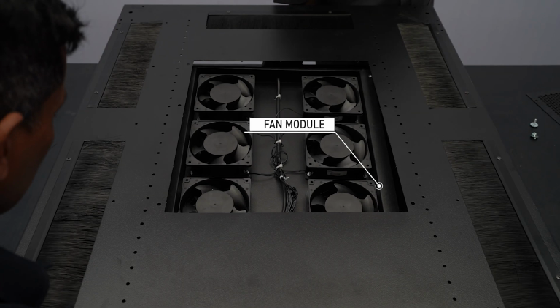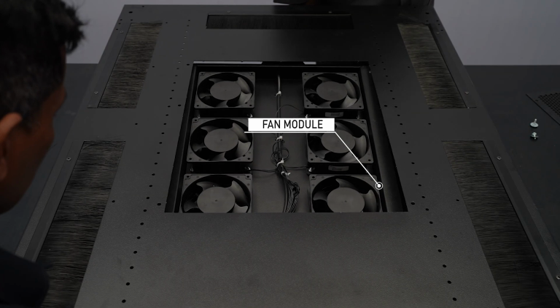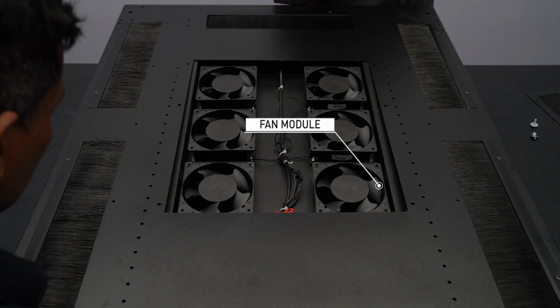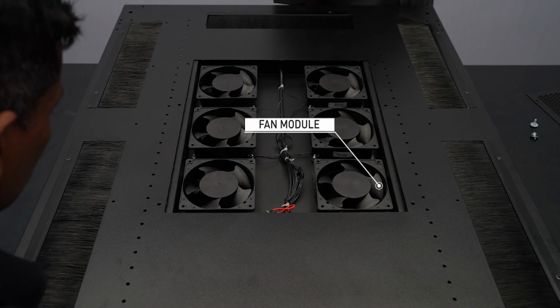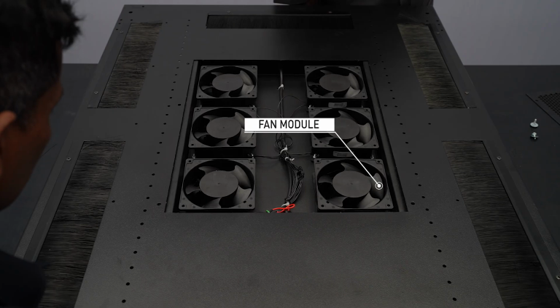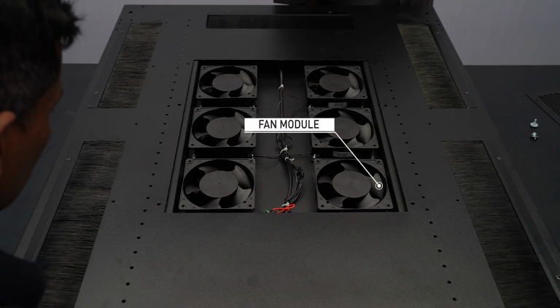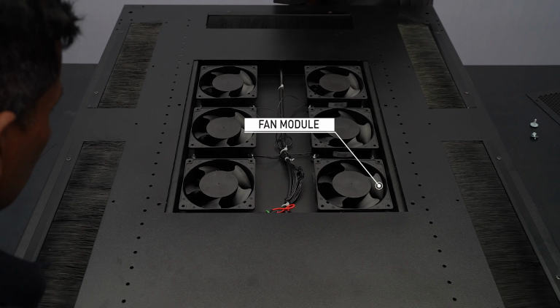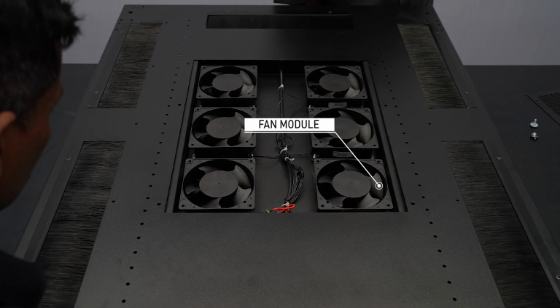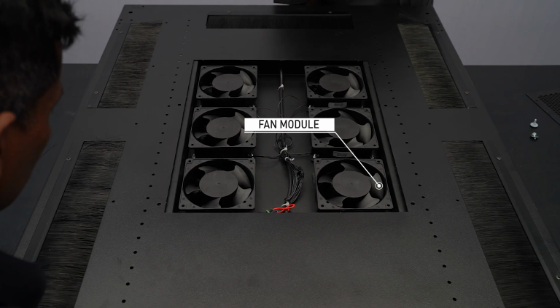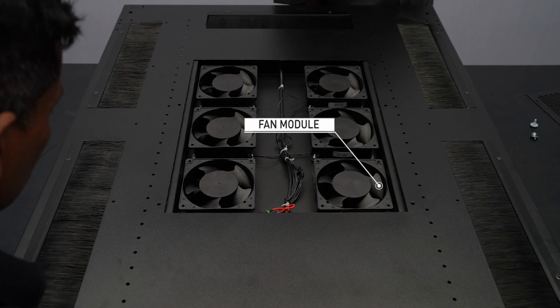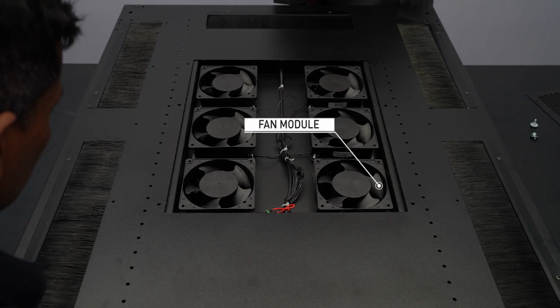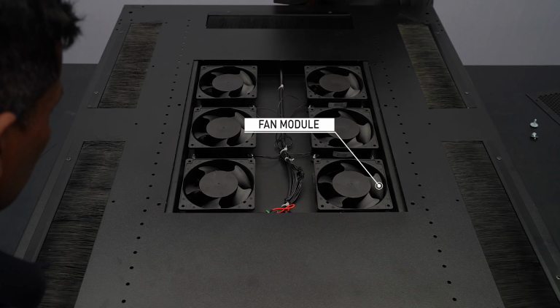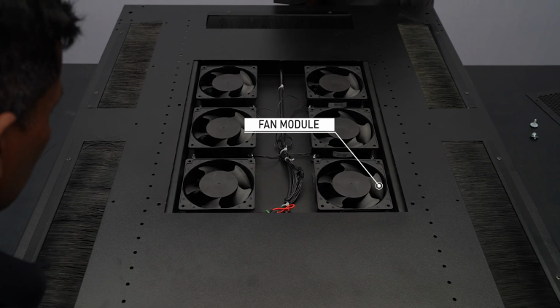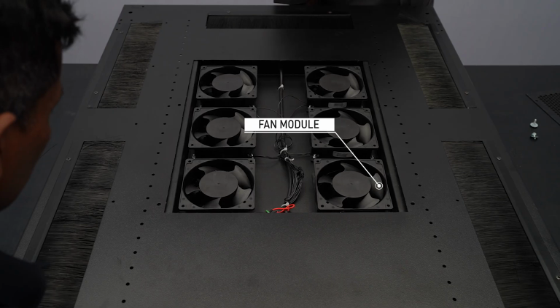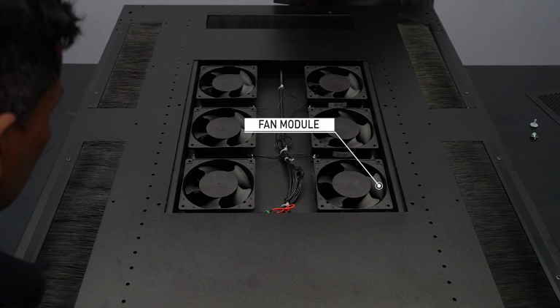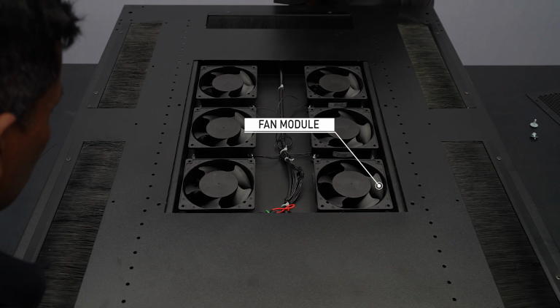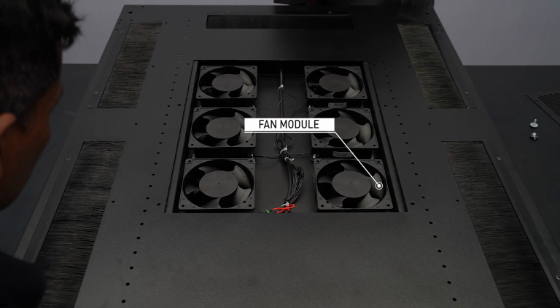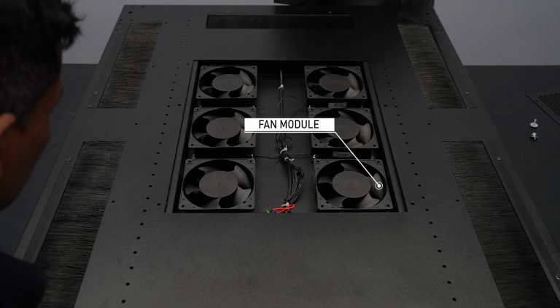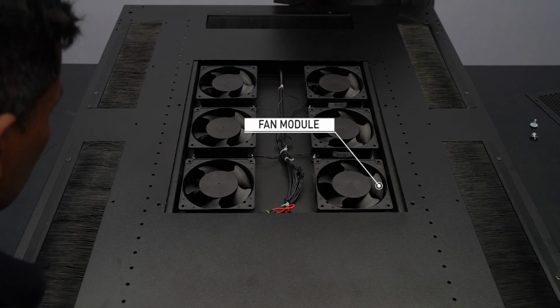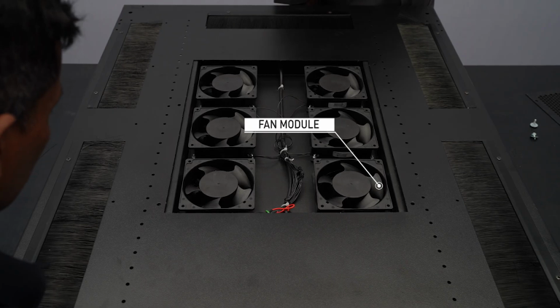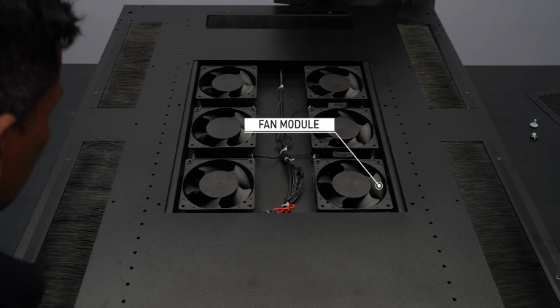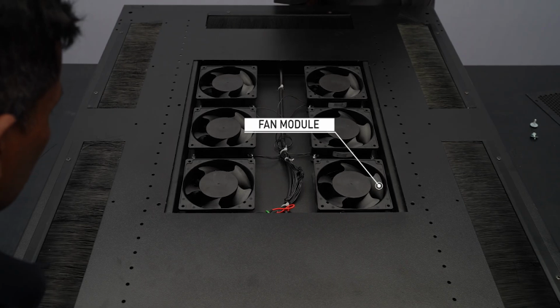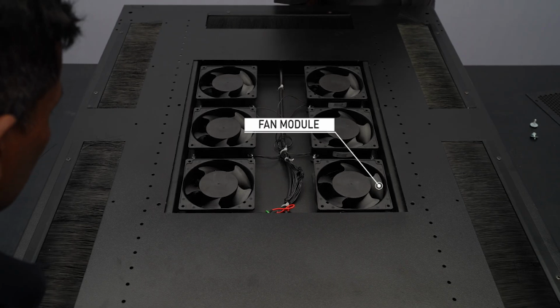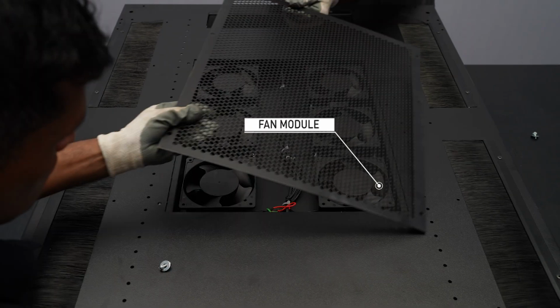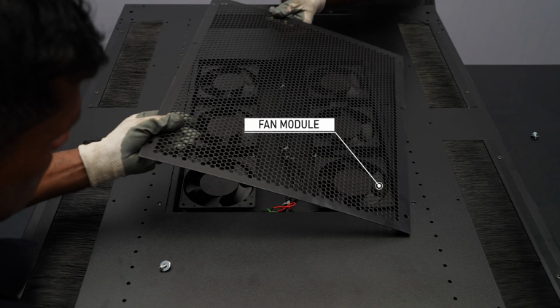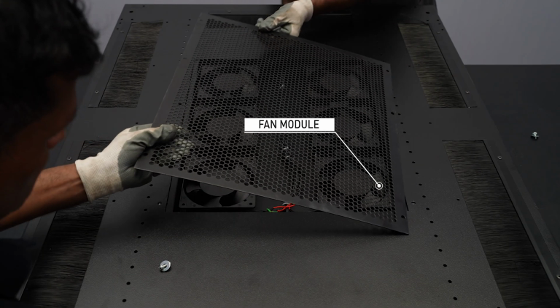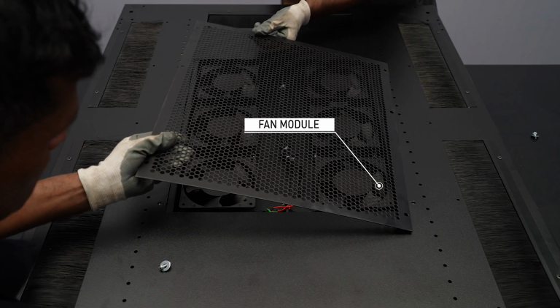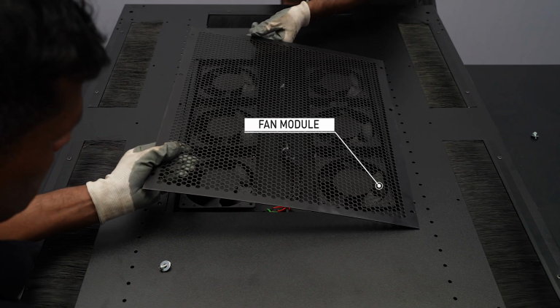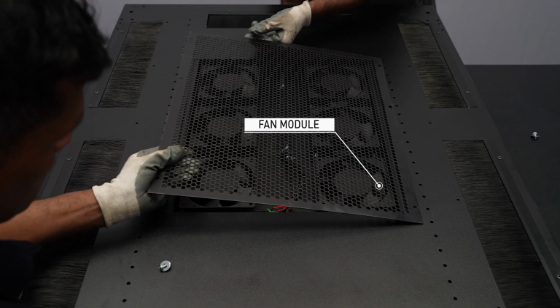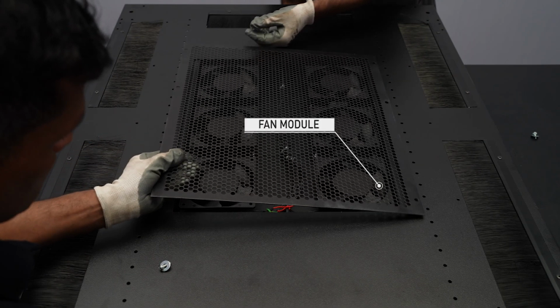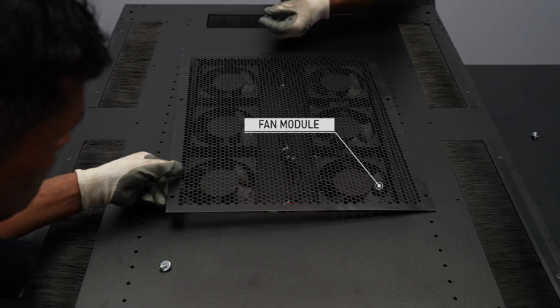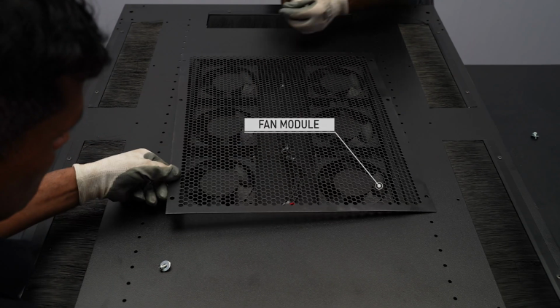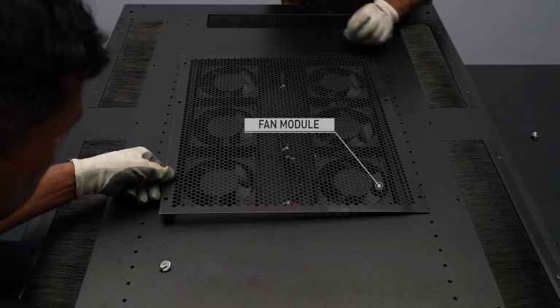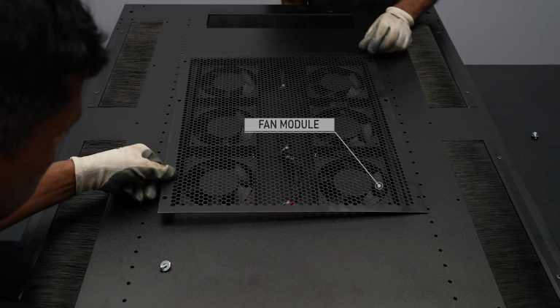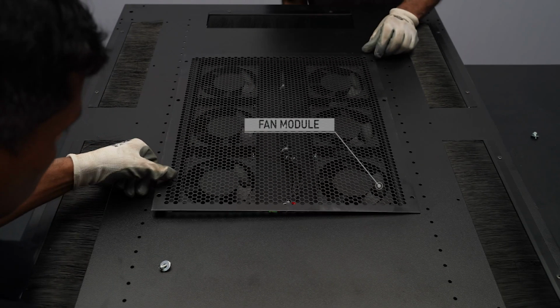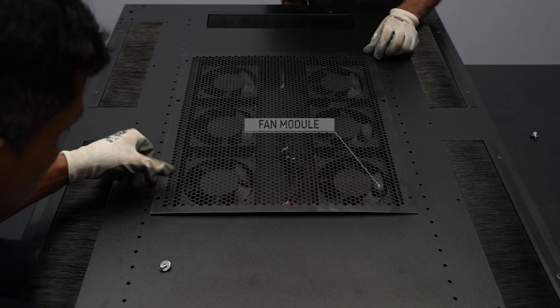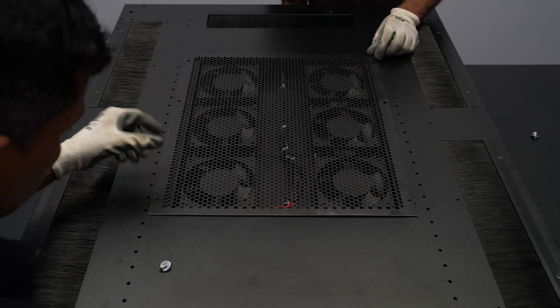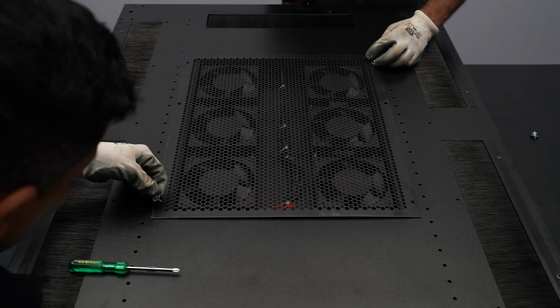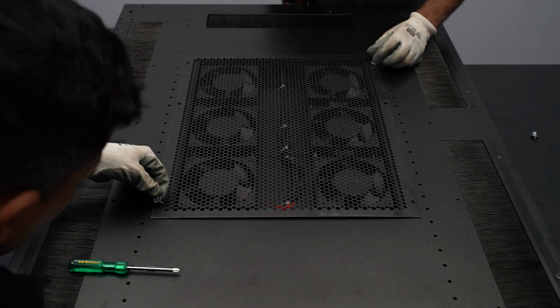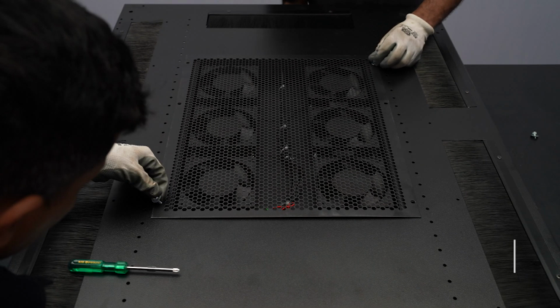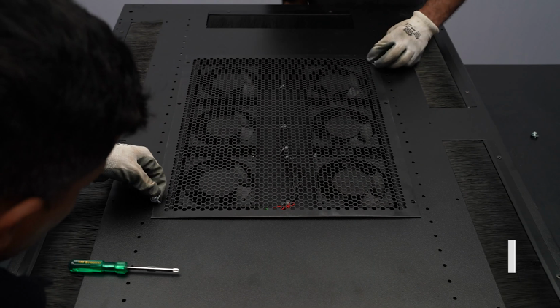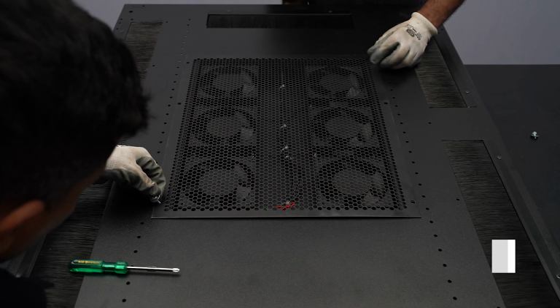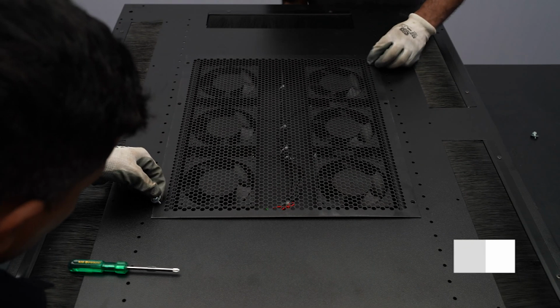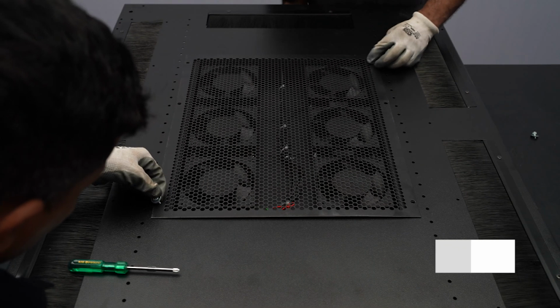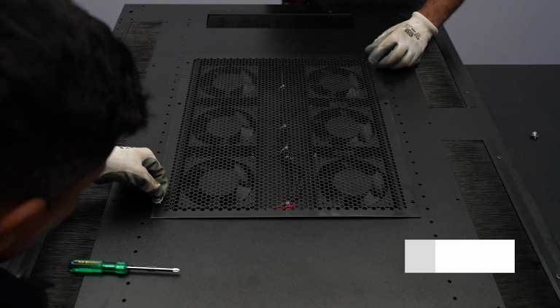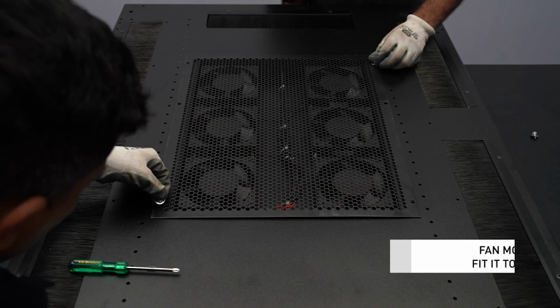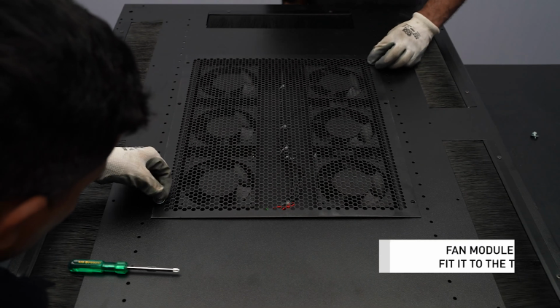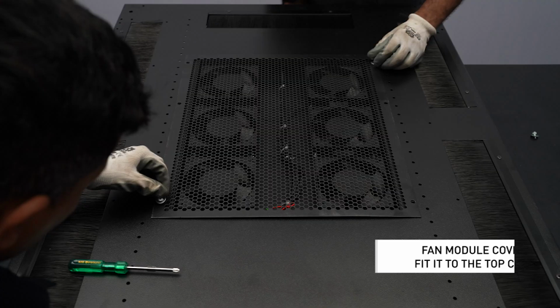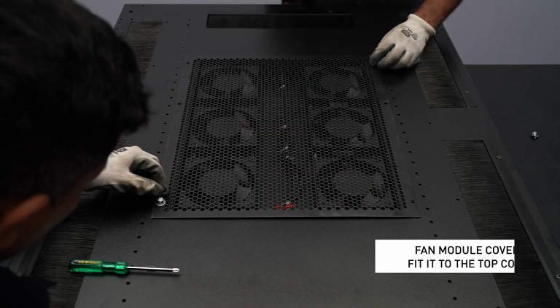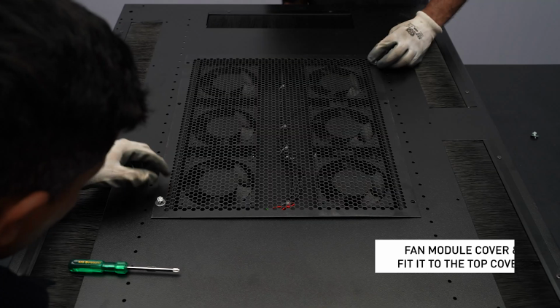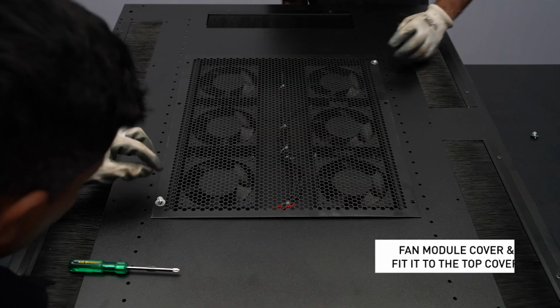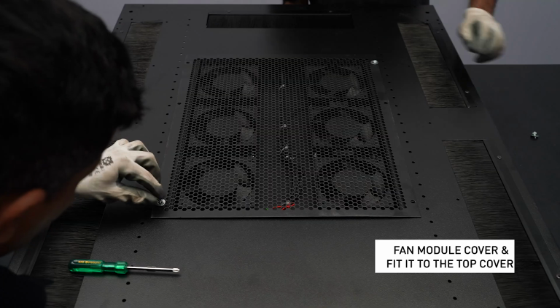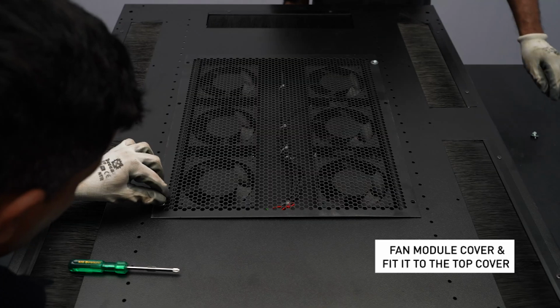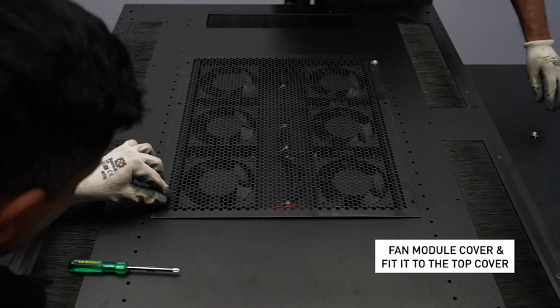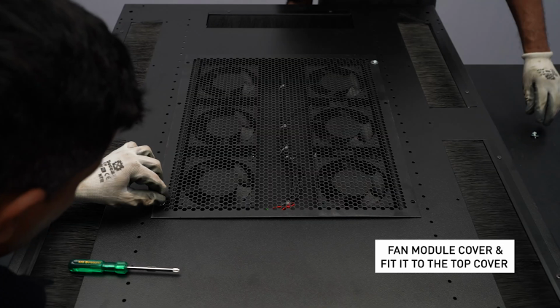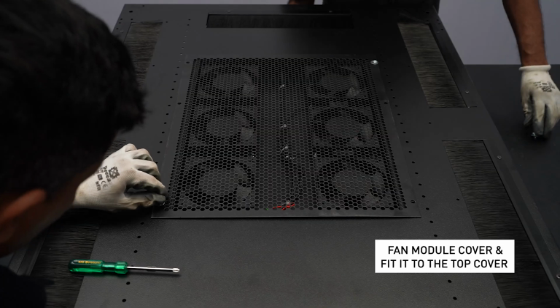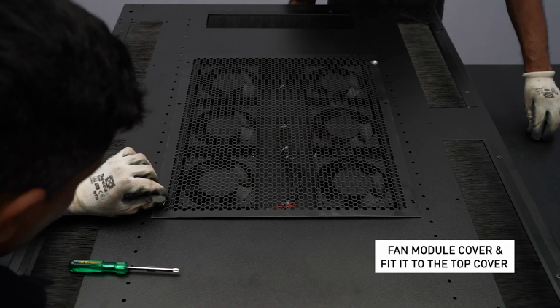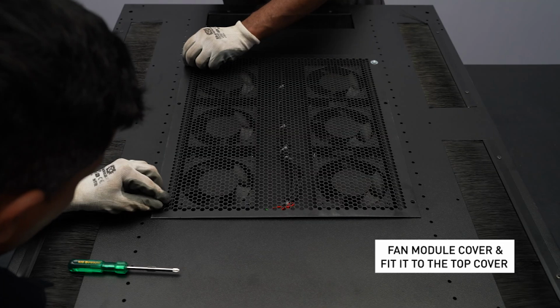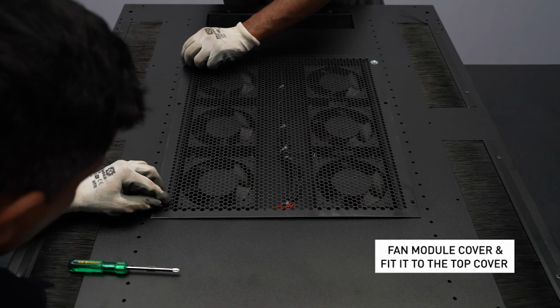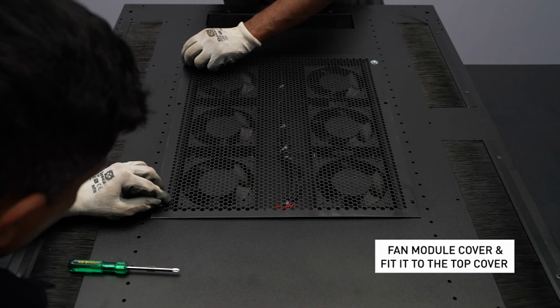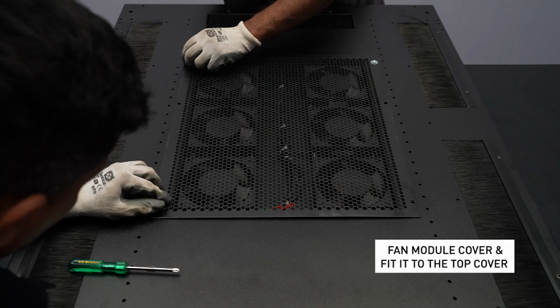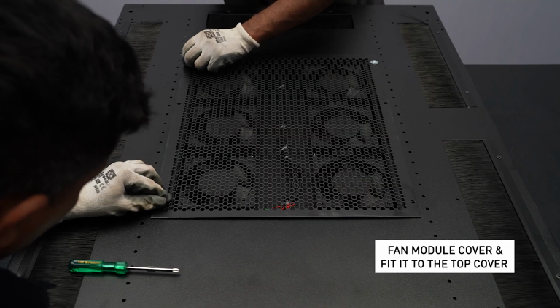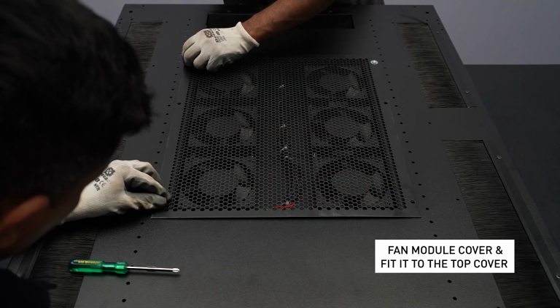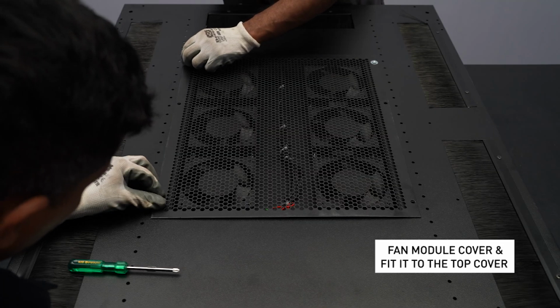Tighten the fan module to the top cover. Take the fan module cover and fit it to the top cover.